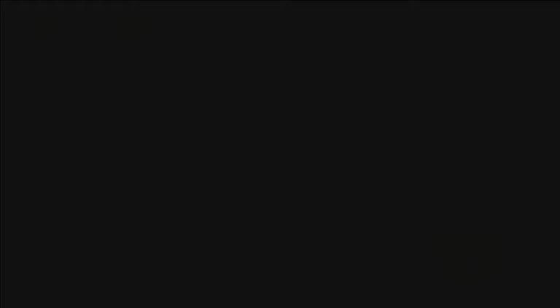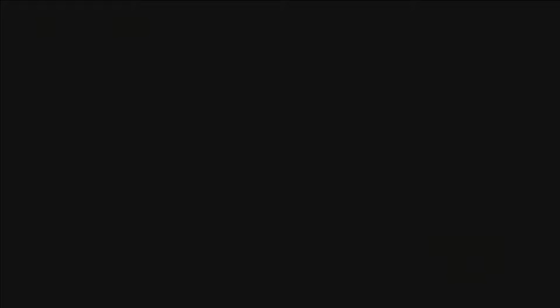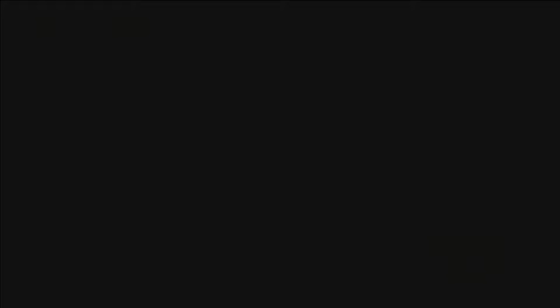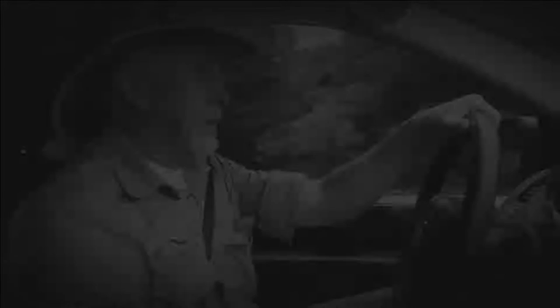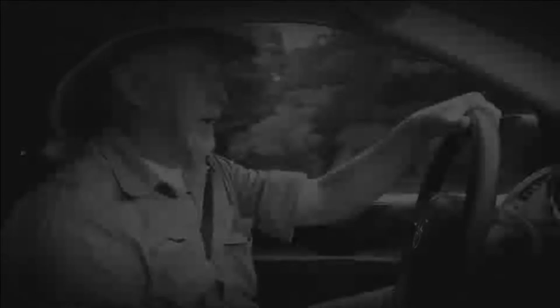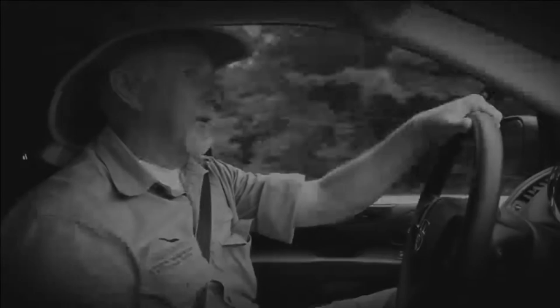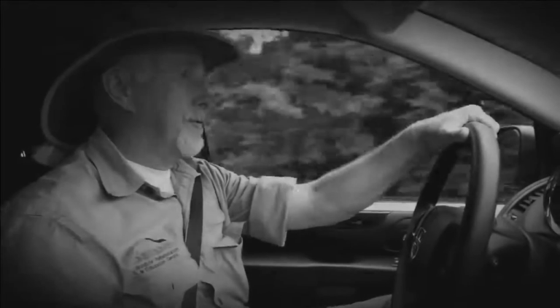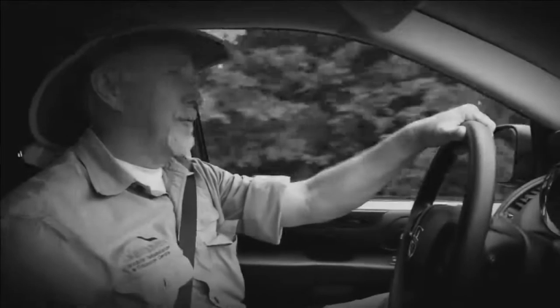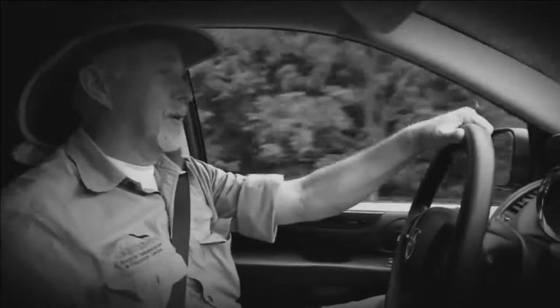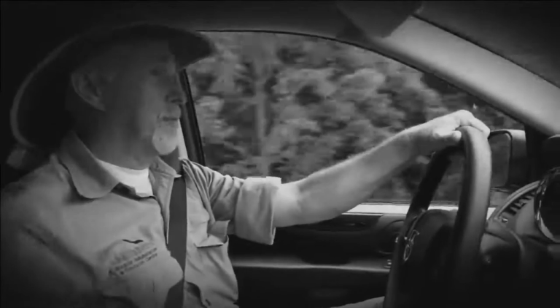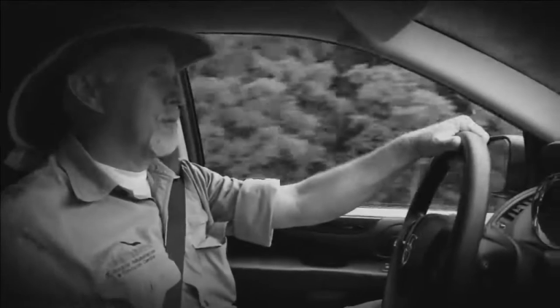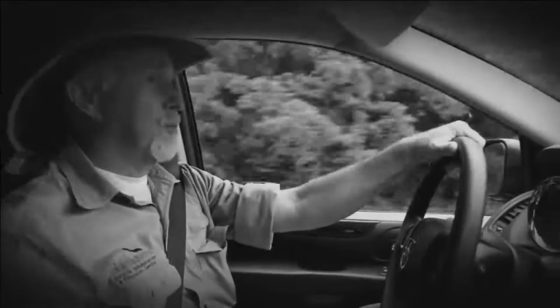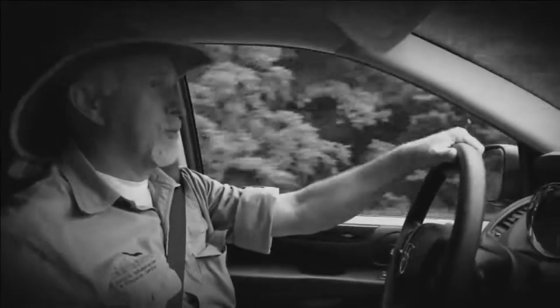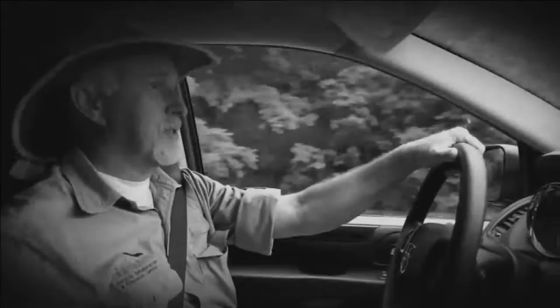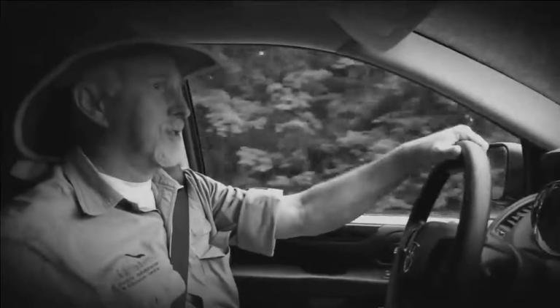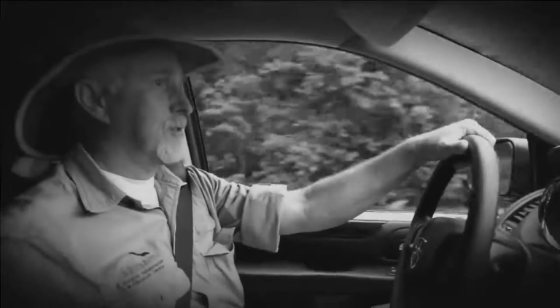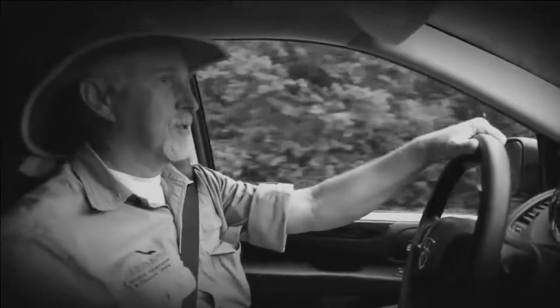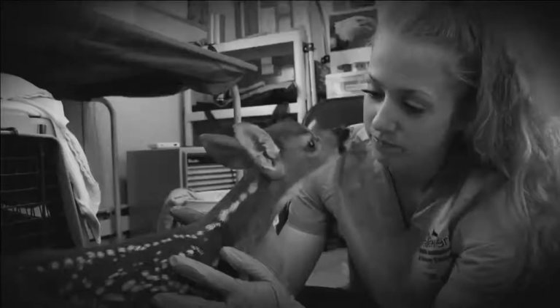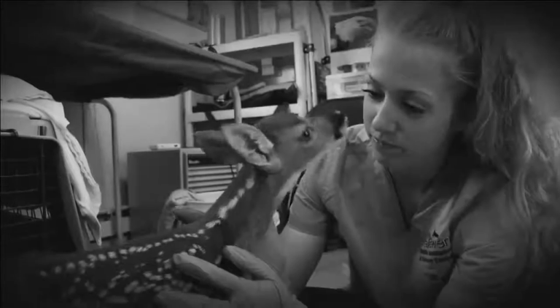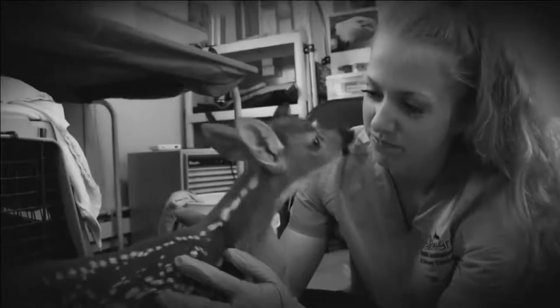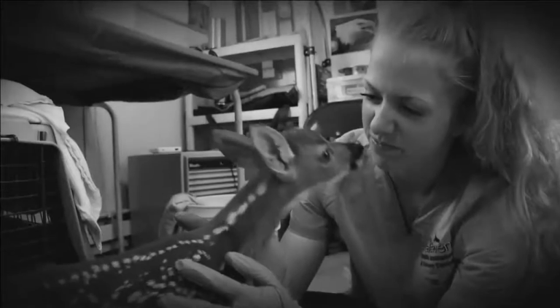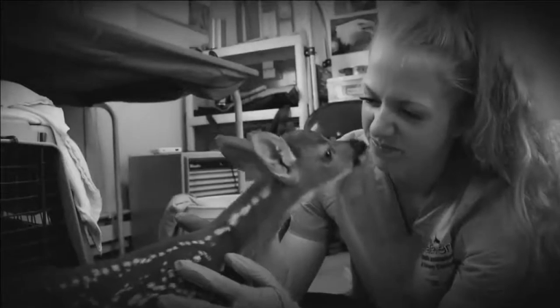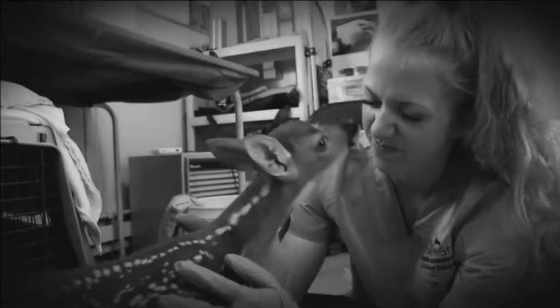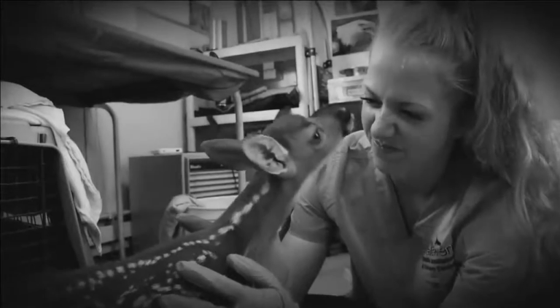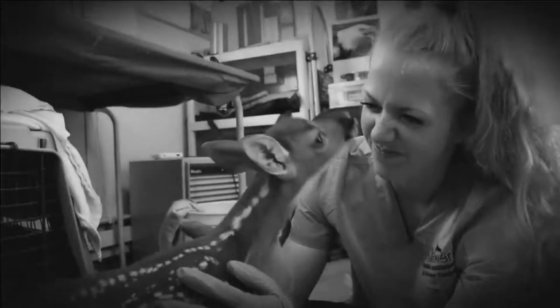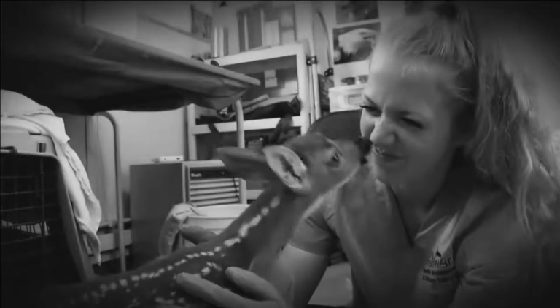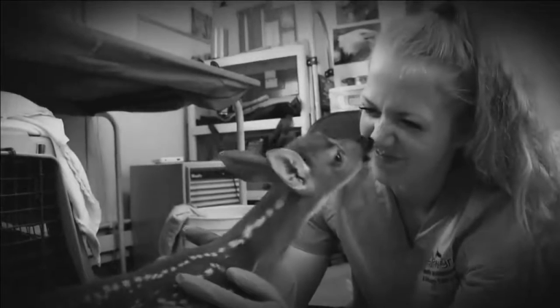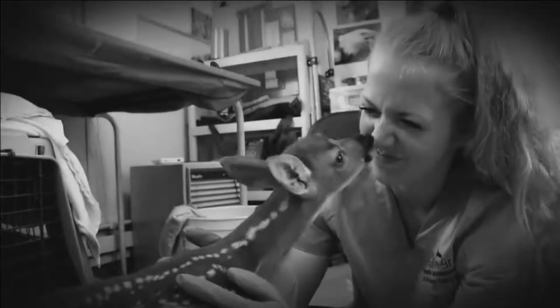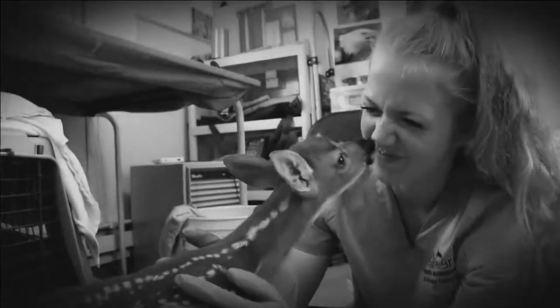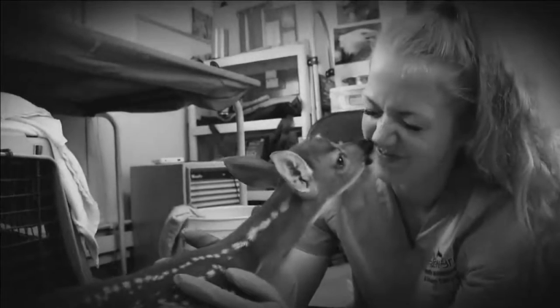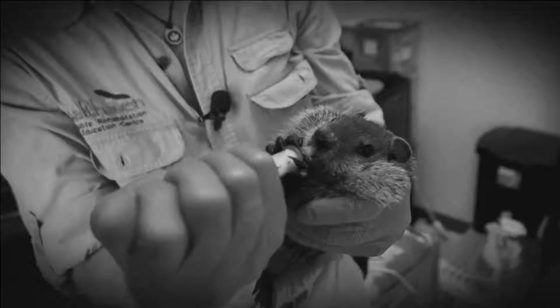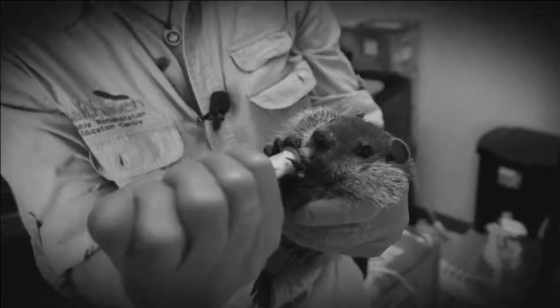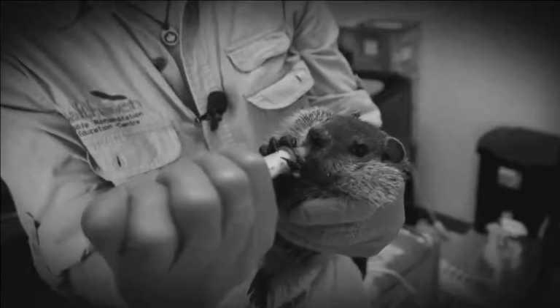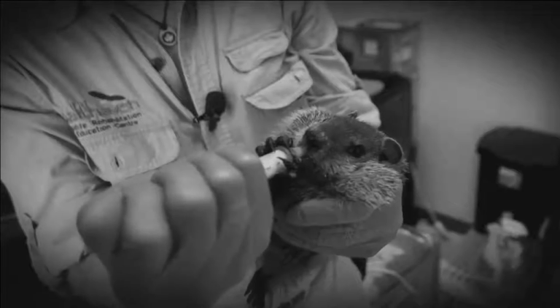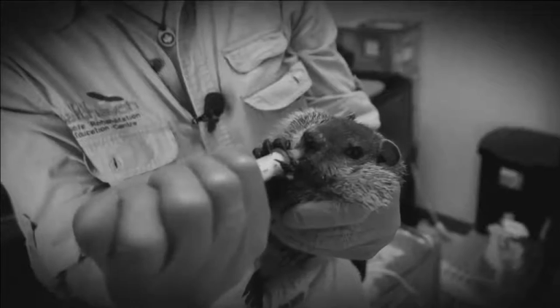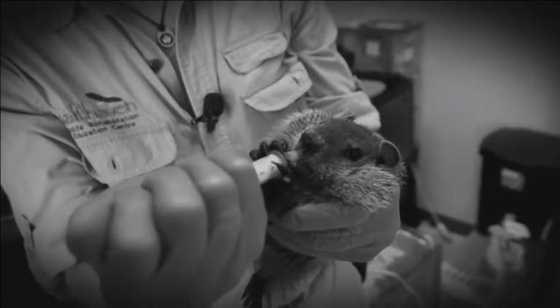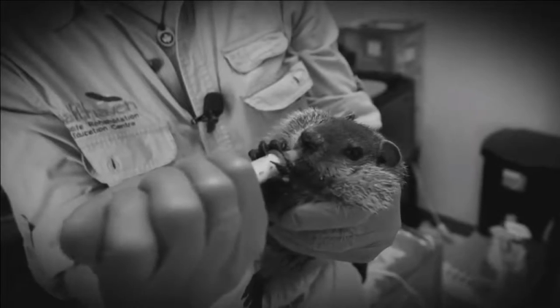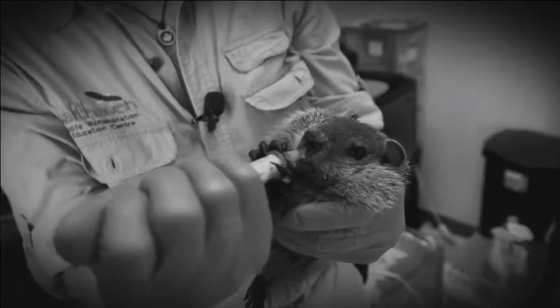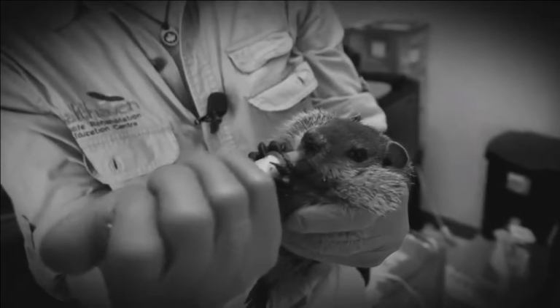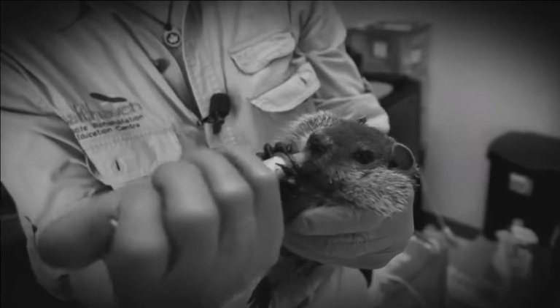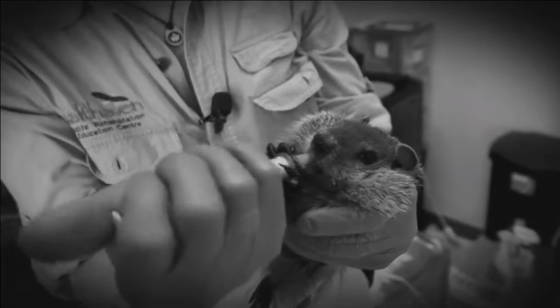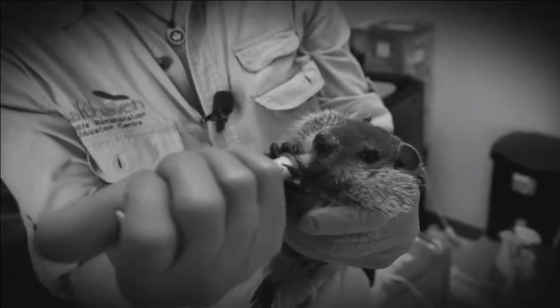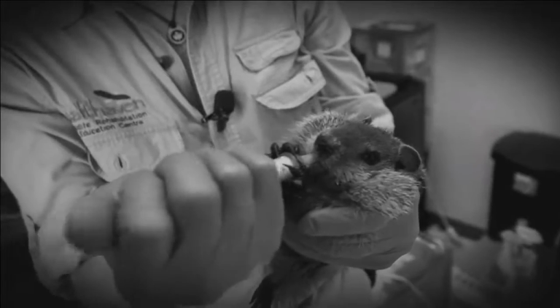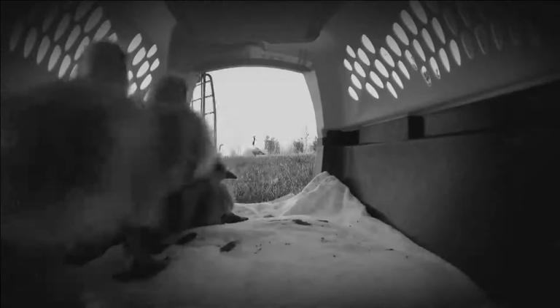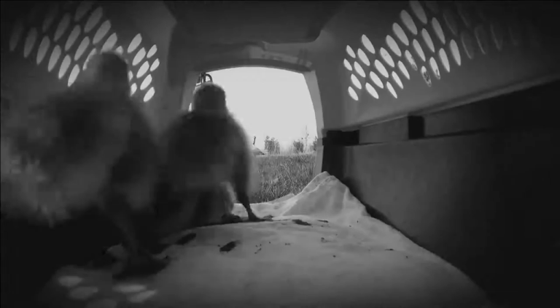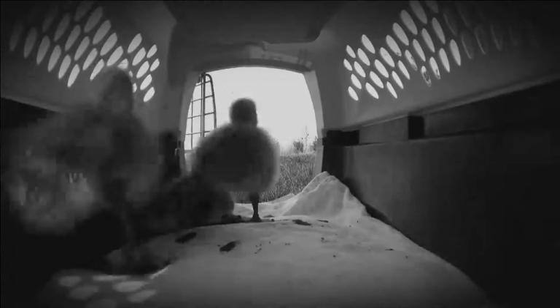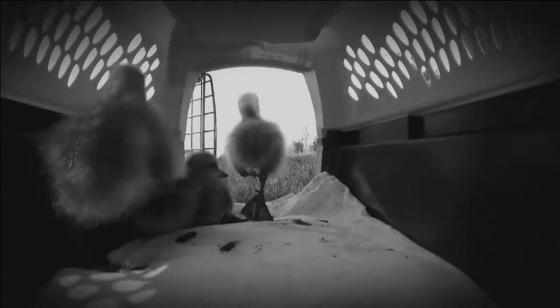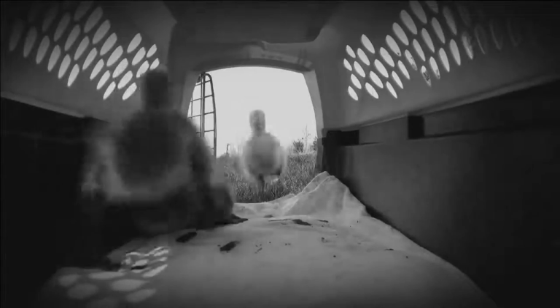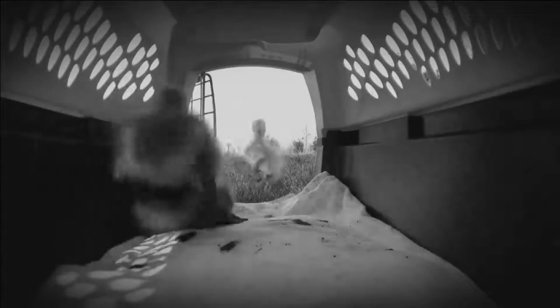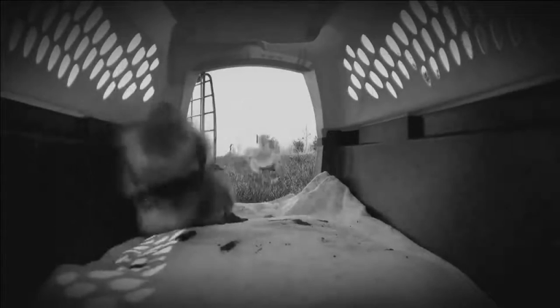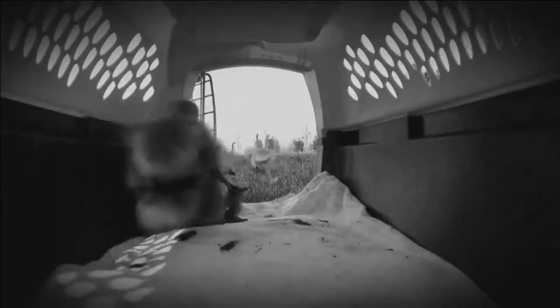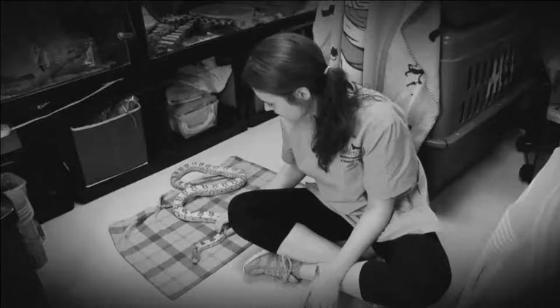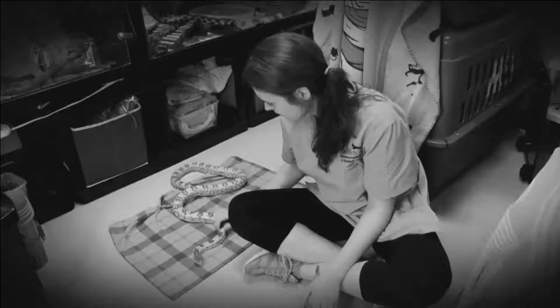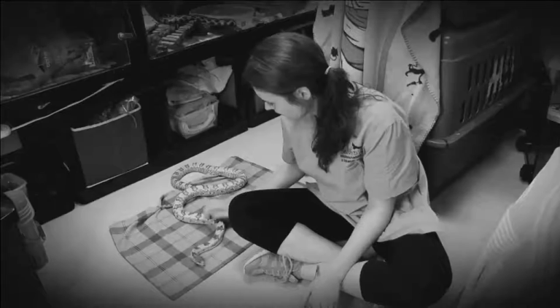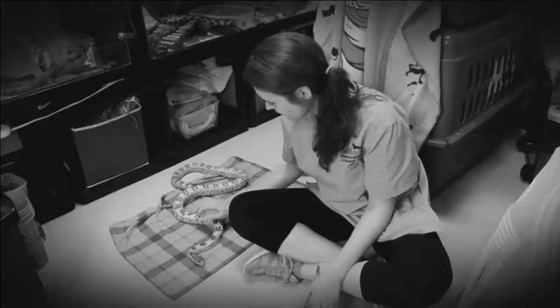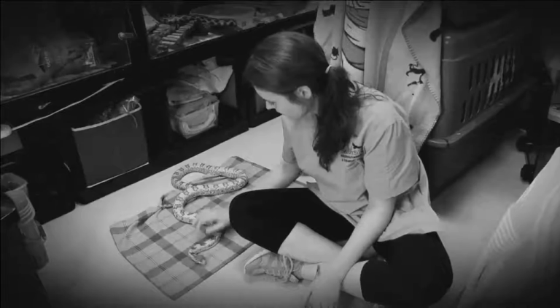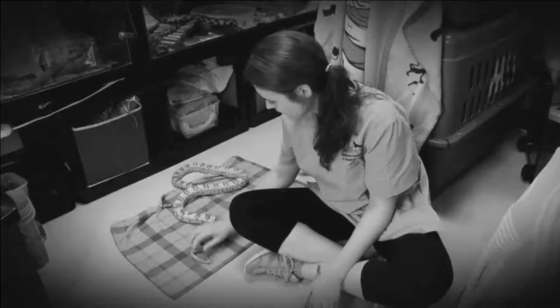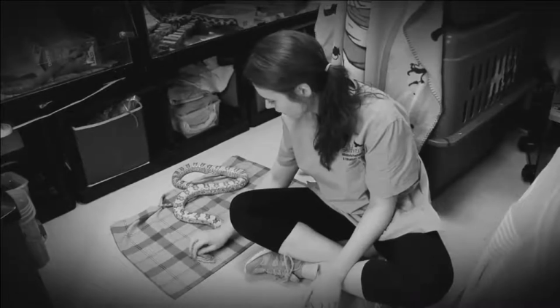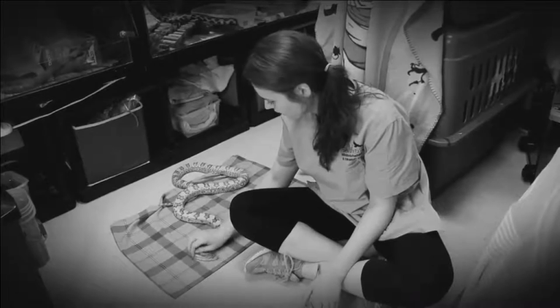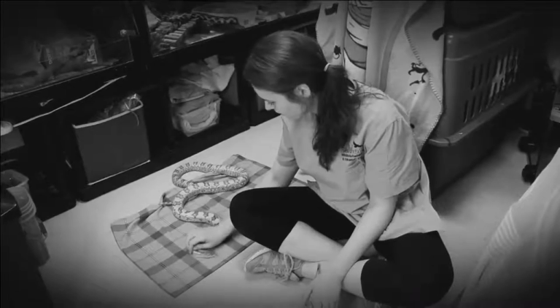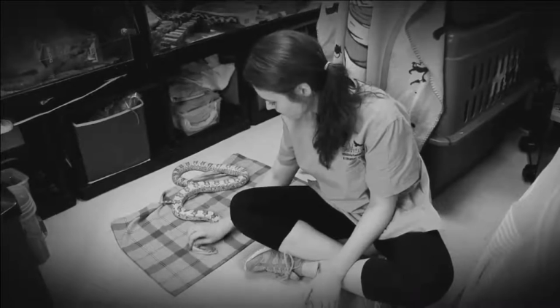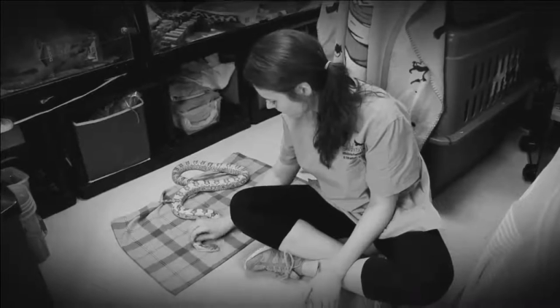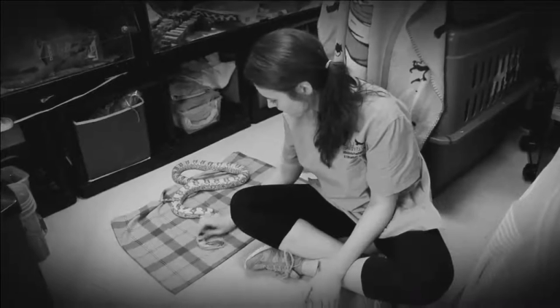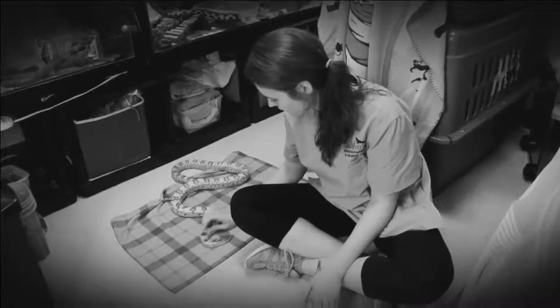We have a couple more rescues. We found them in the Kellogg's factory.